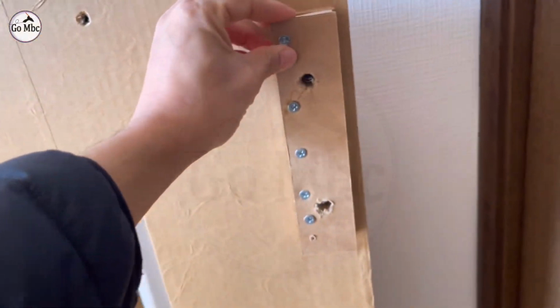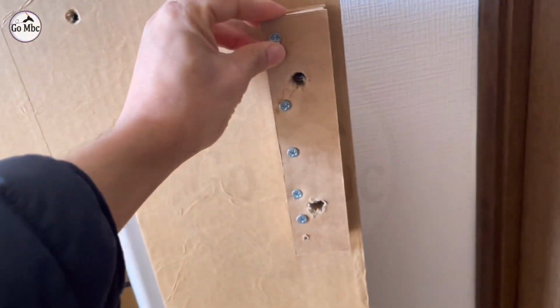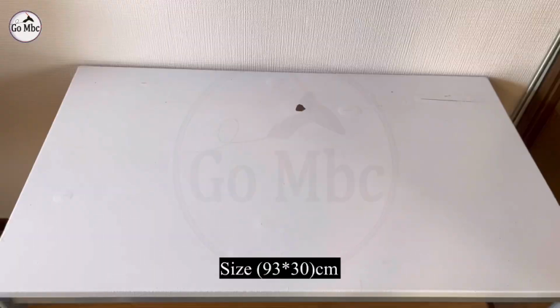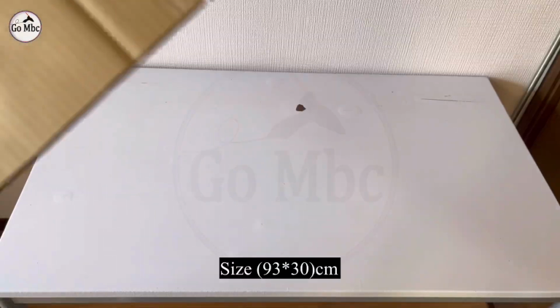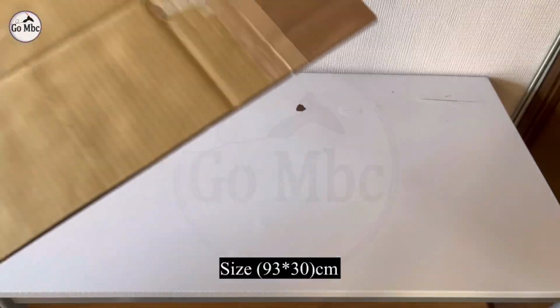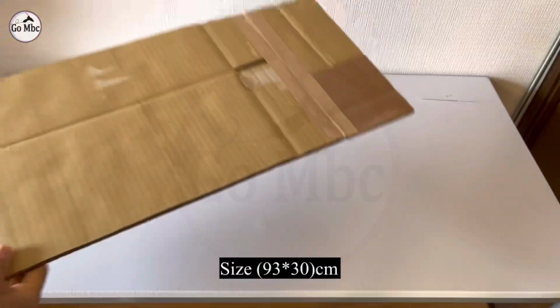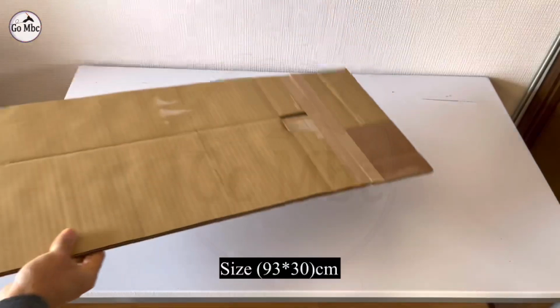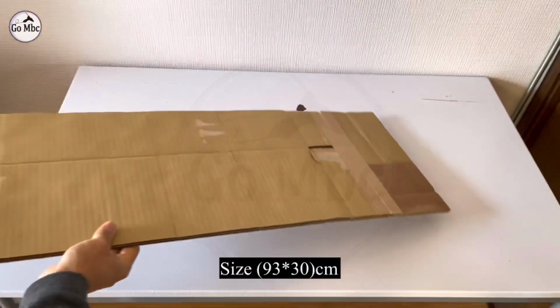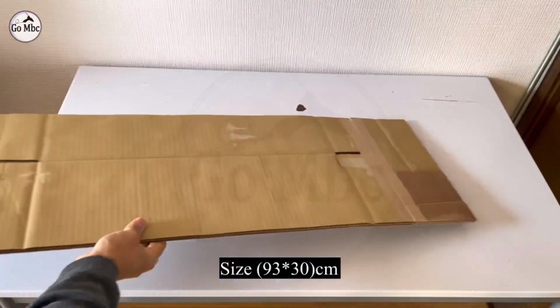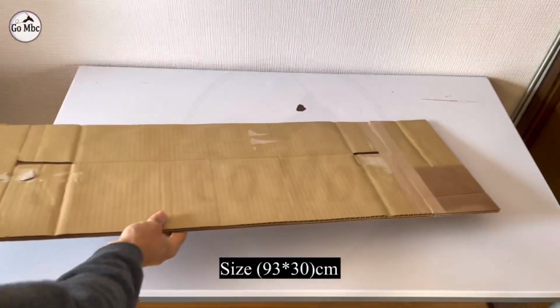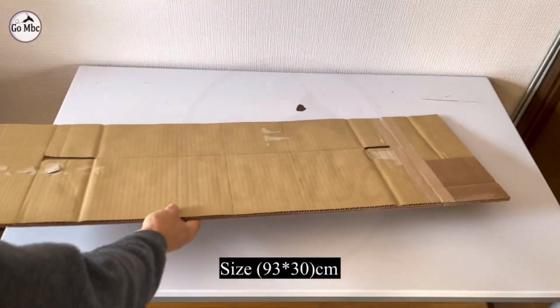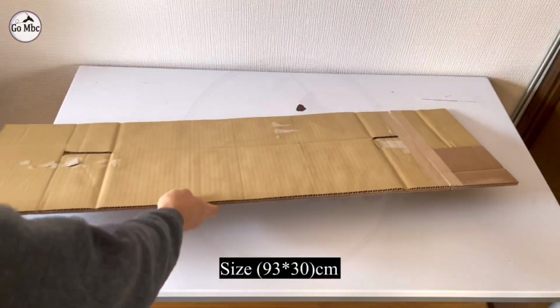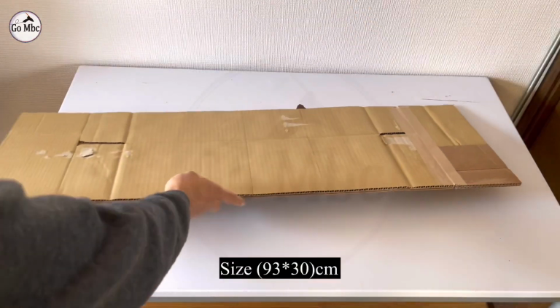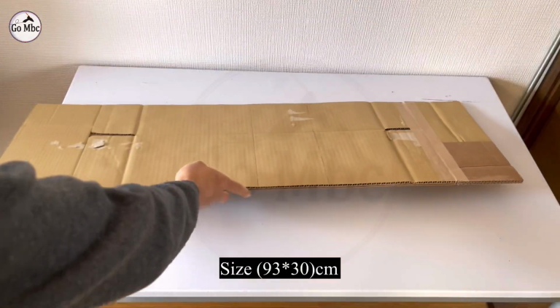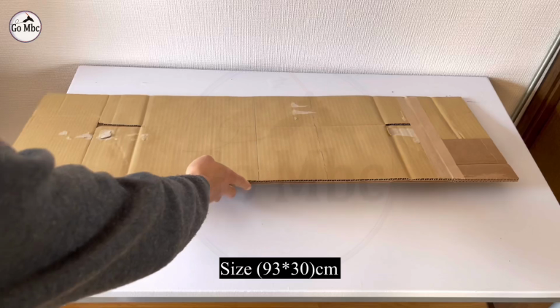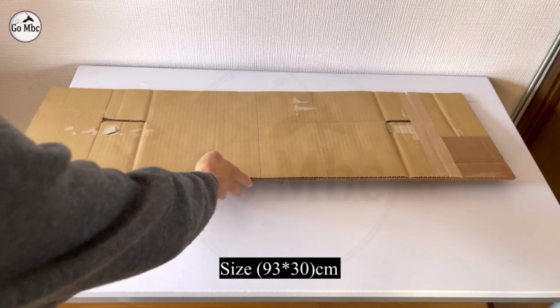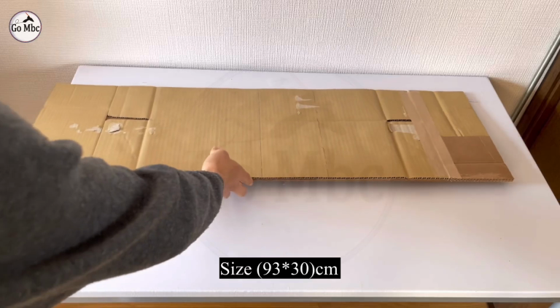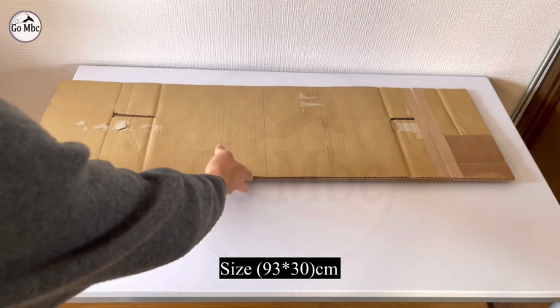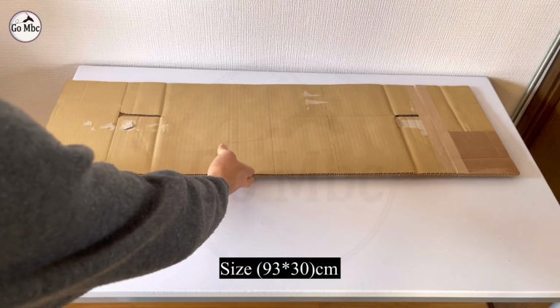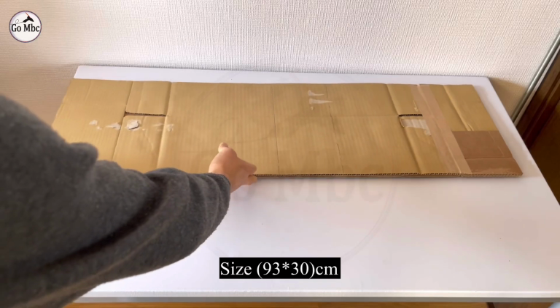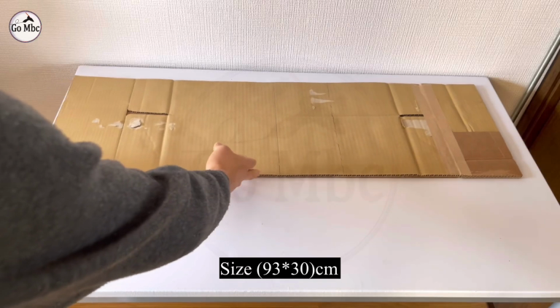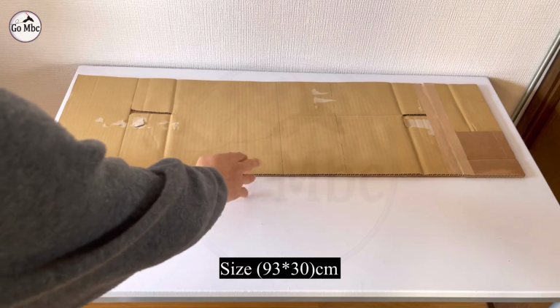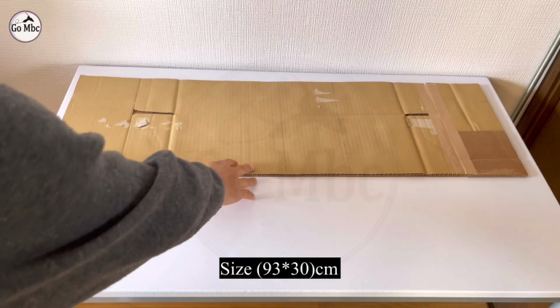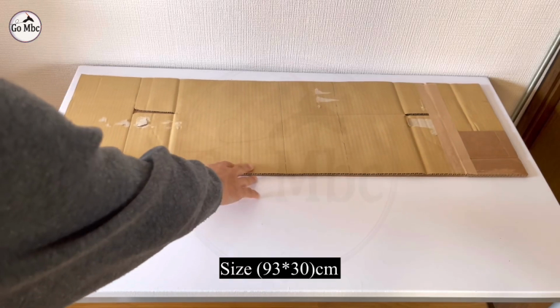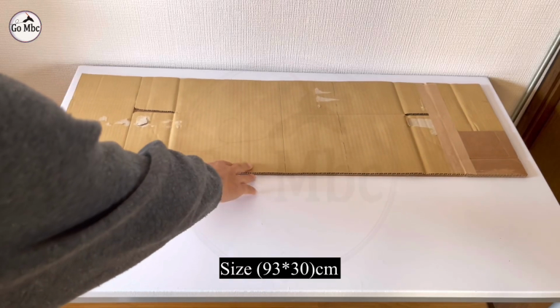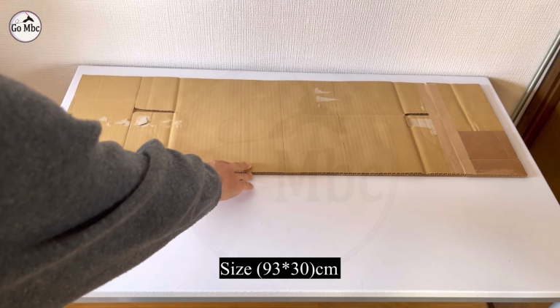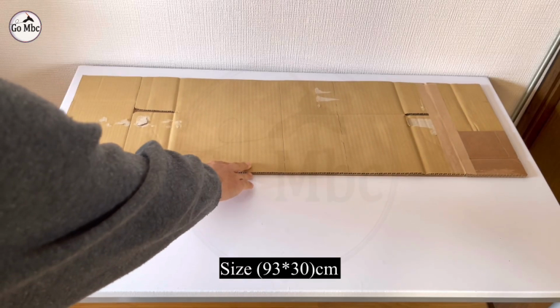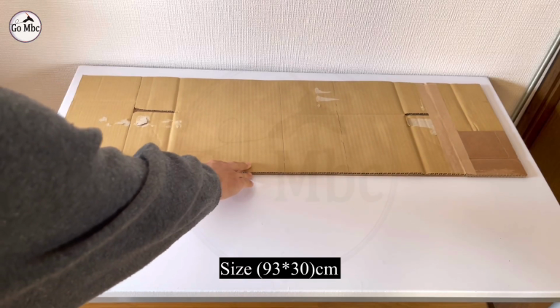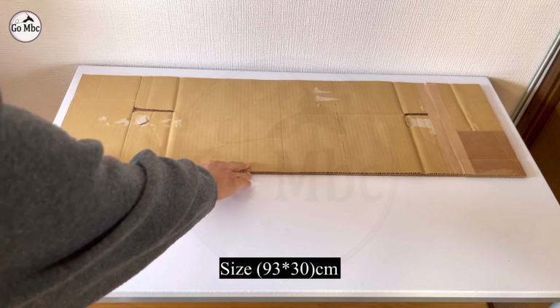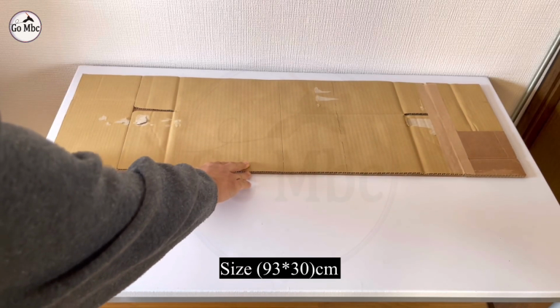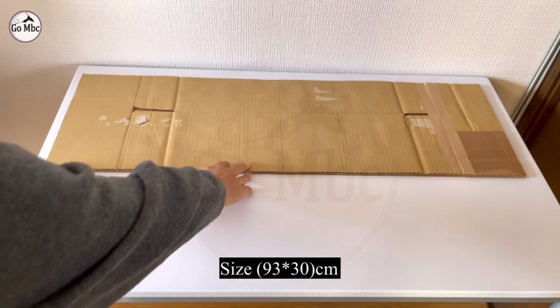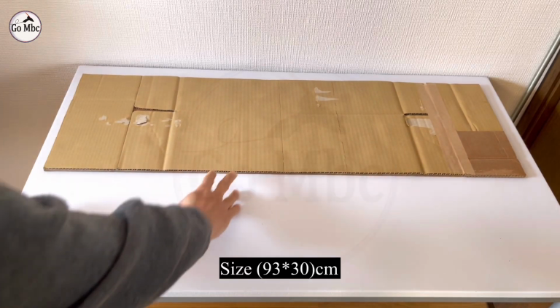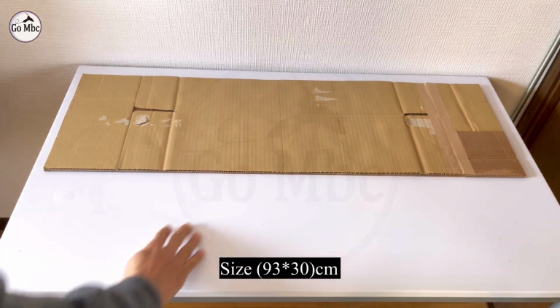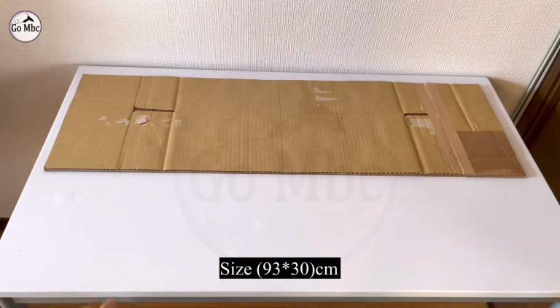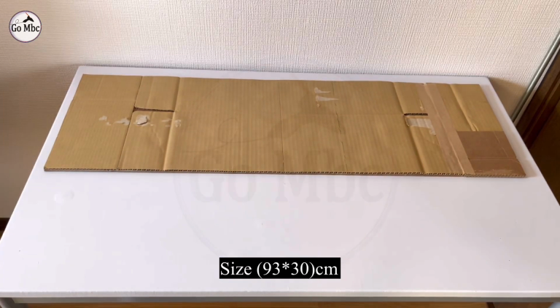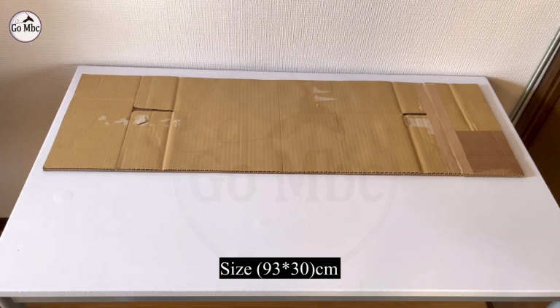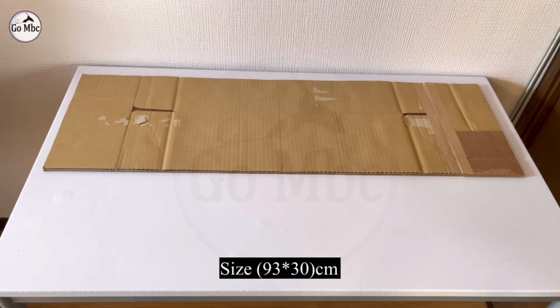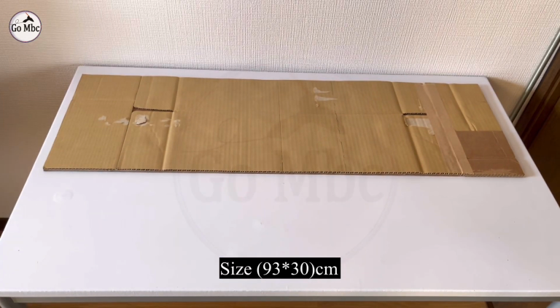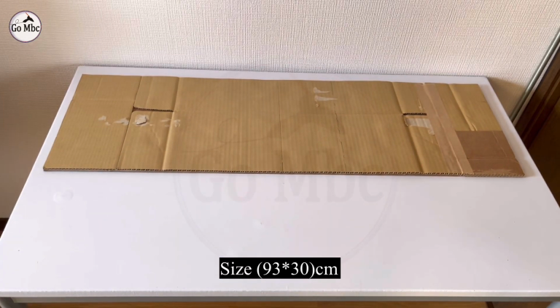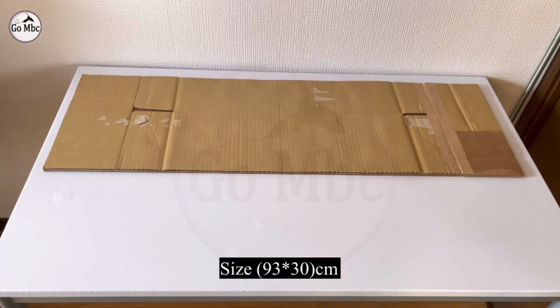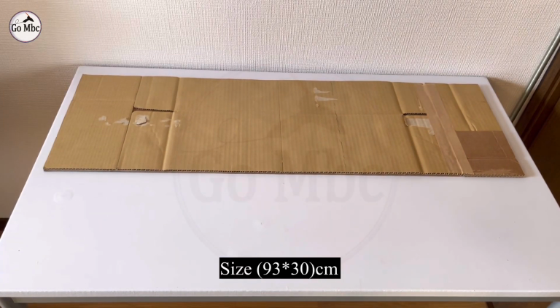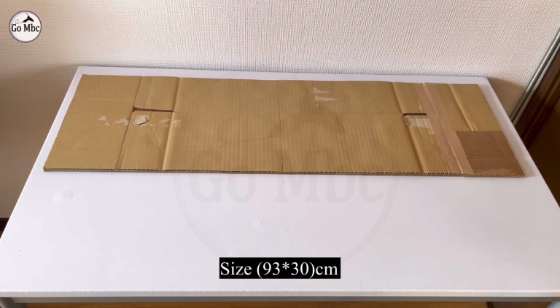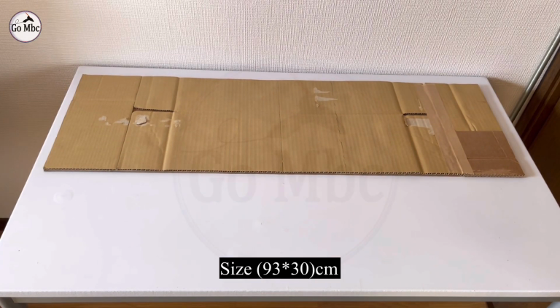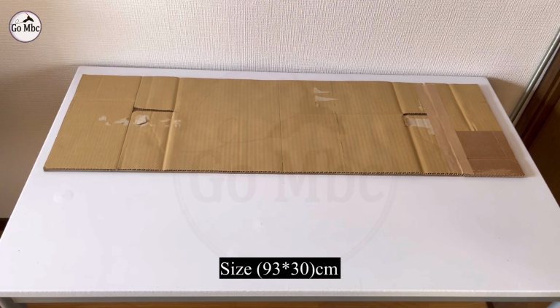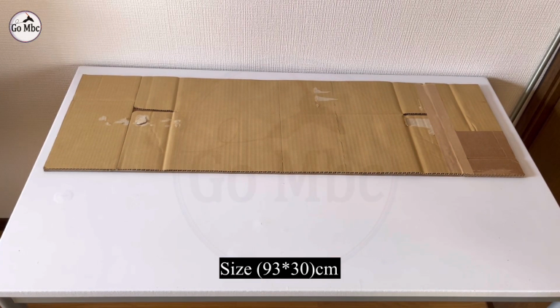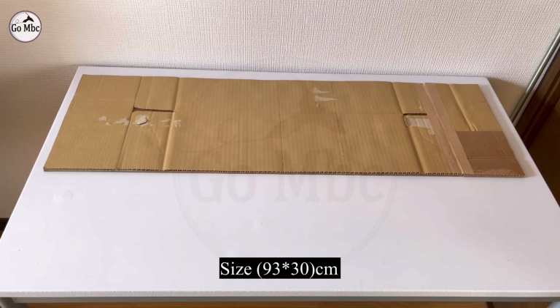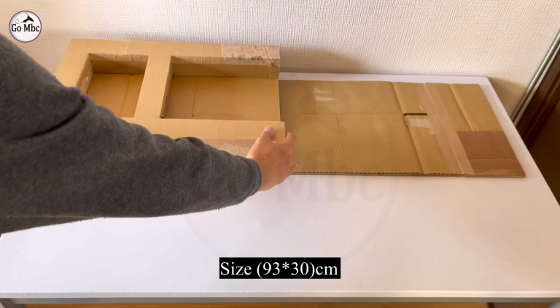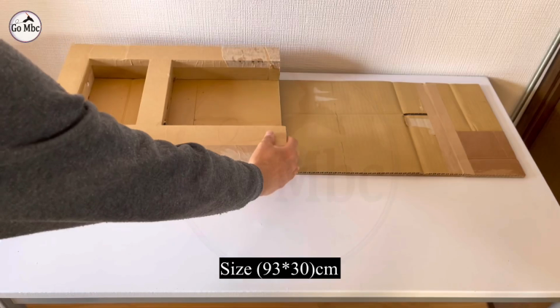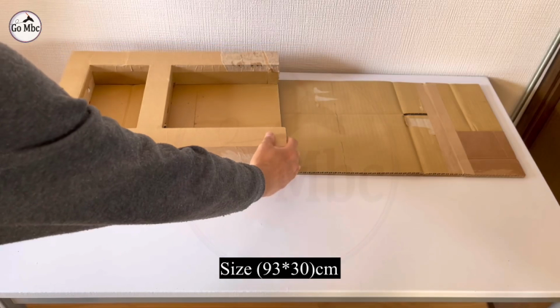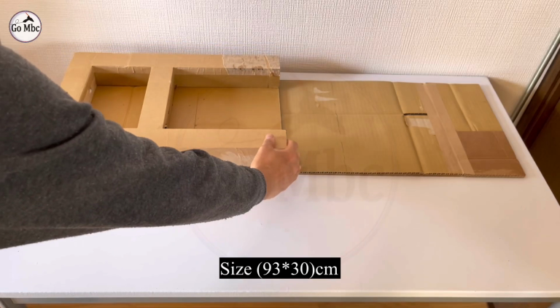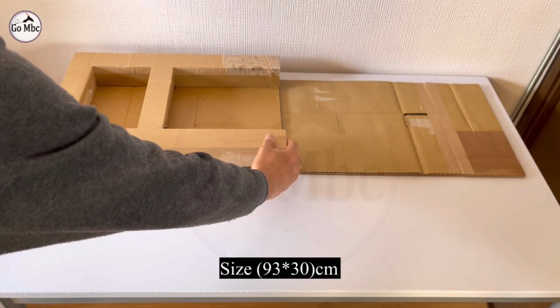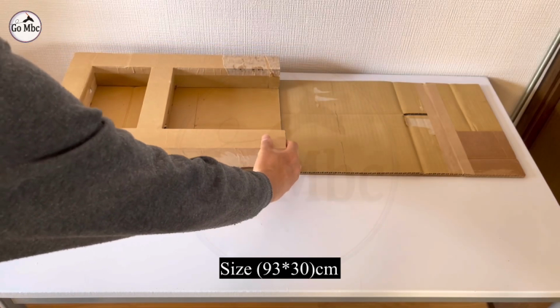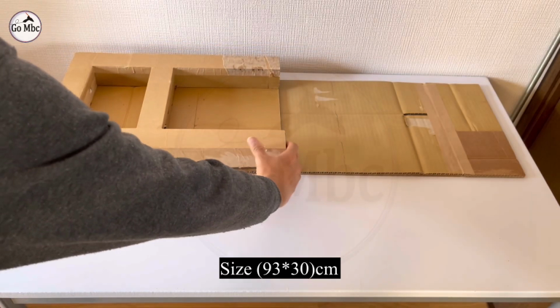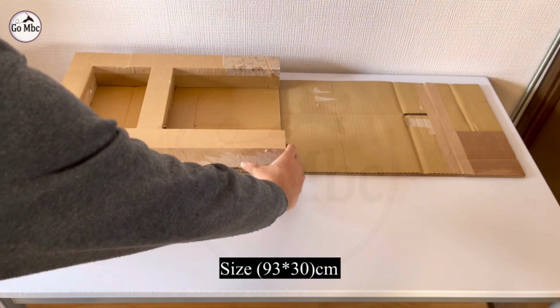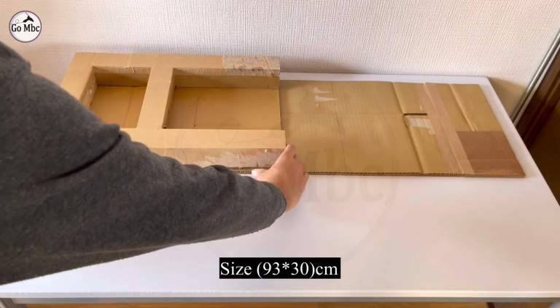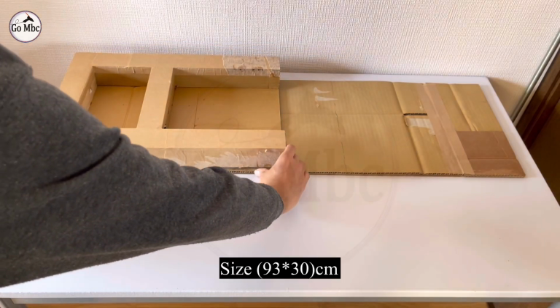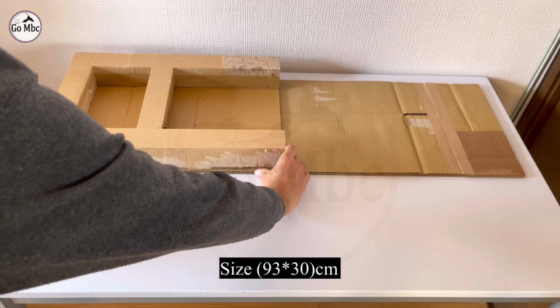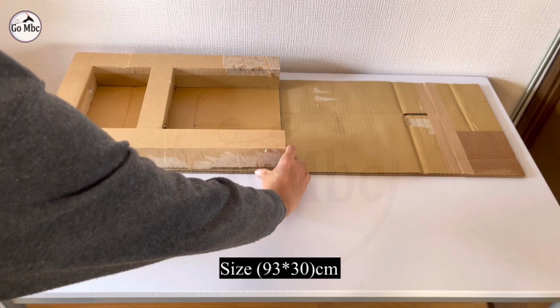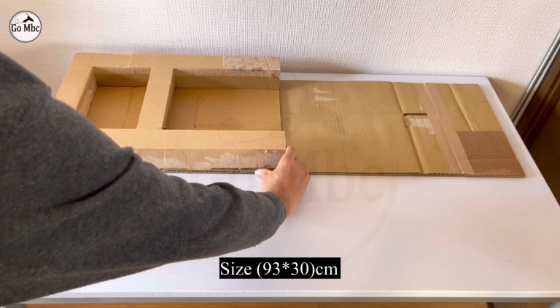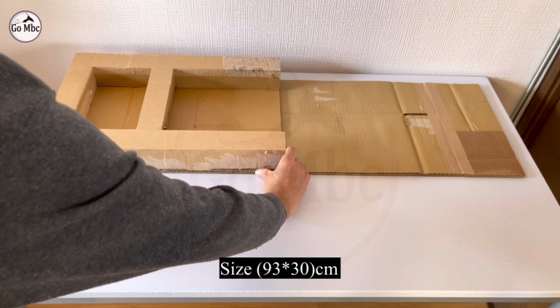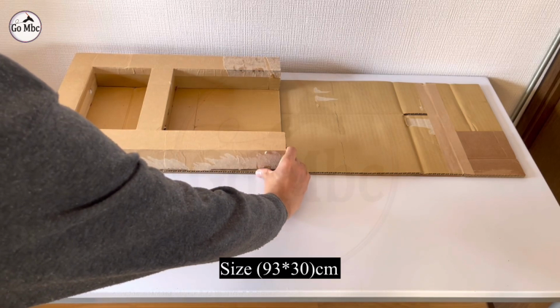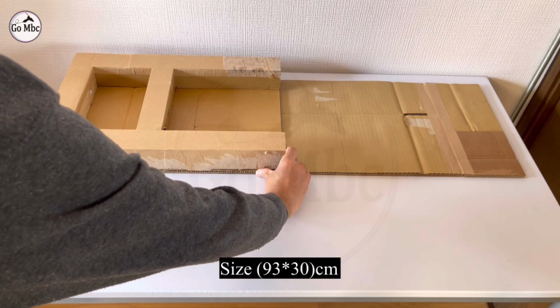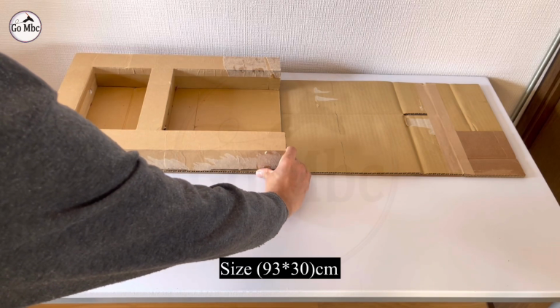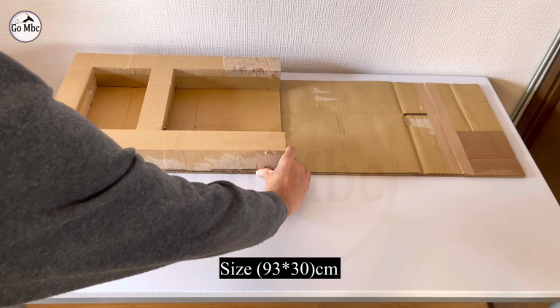Take a cardboard board of the given size and make a connector in this way. I made different blocks which help to manage the cable.